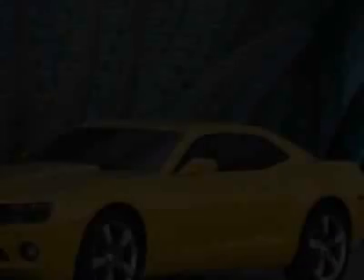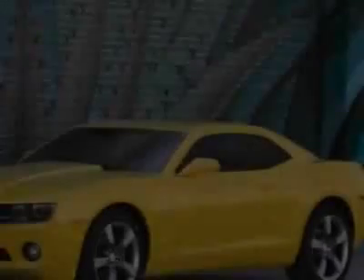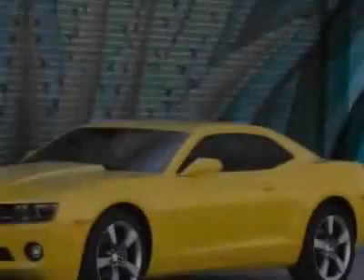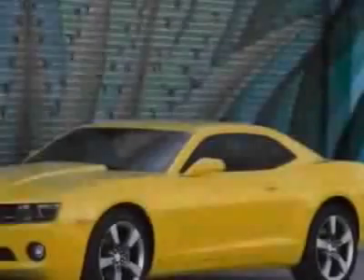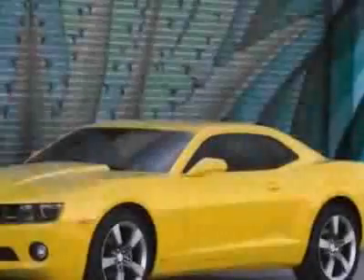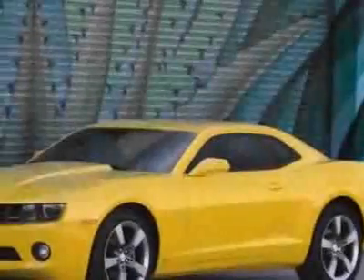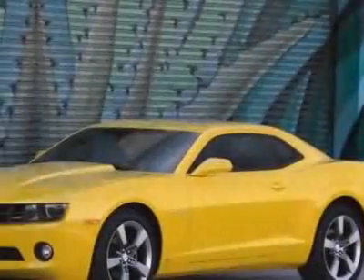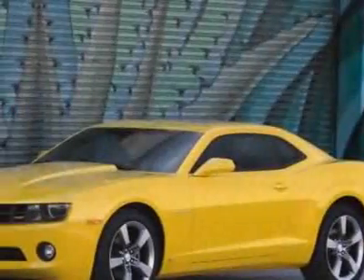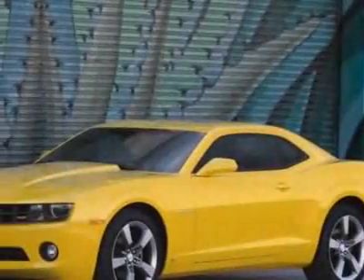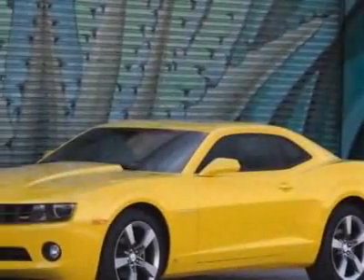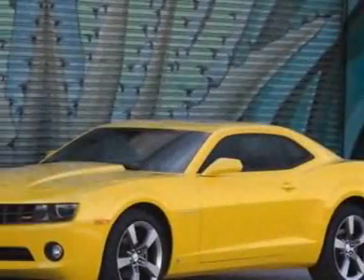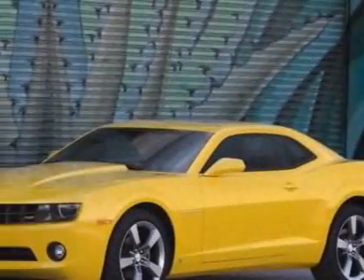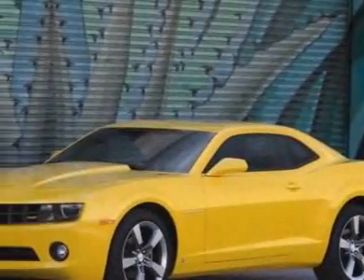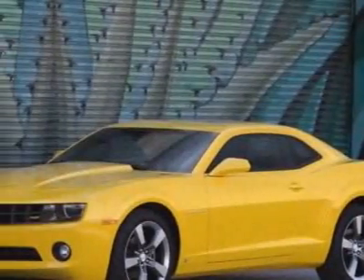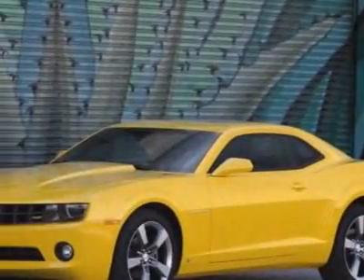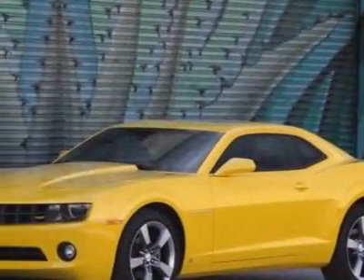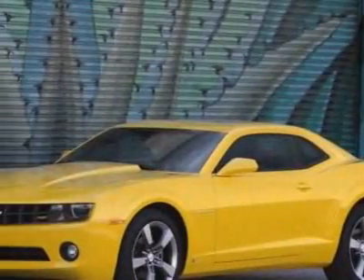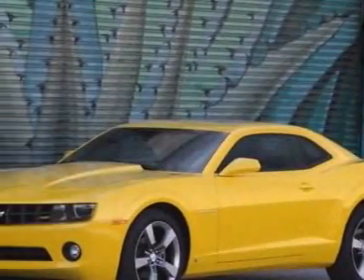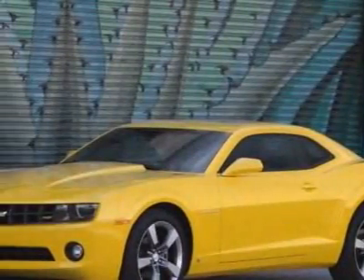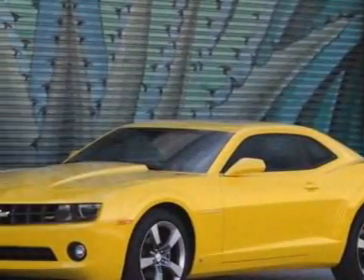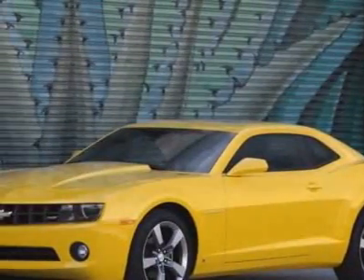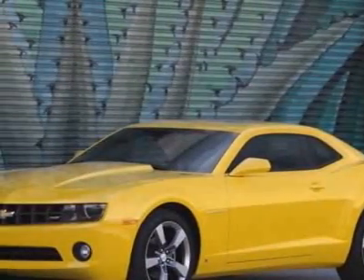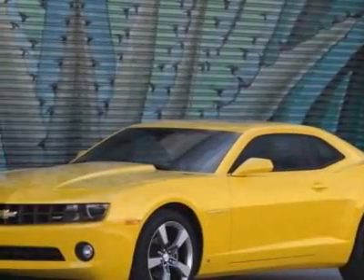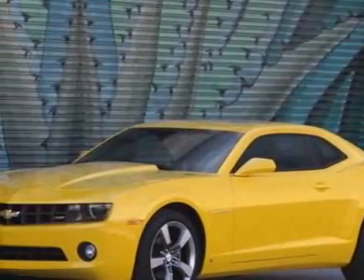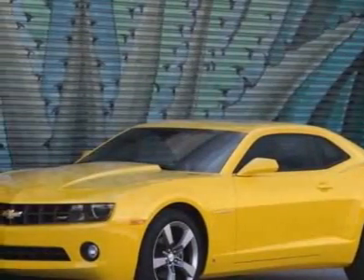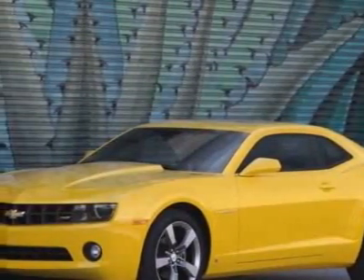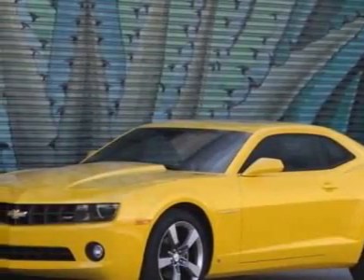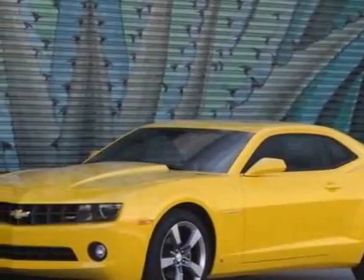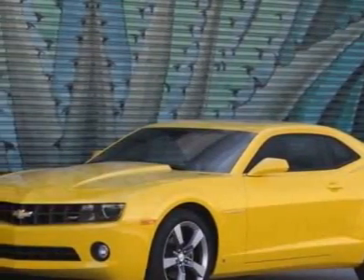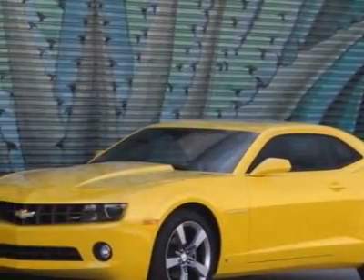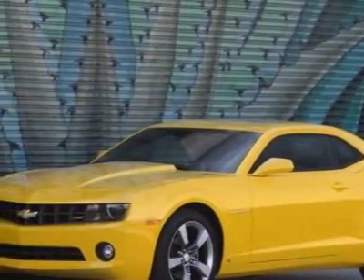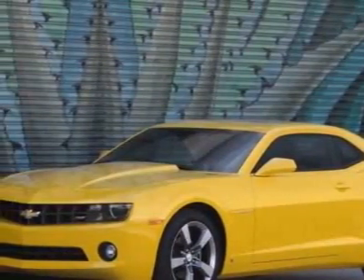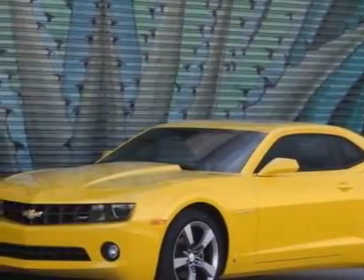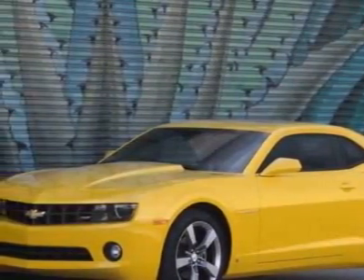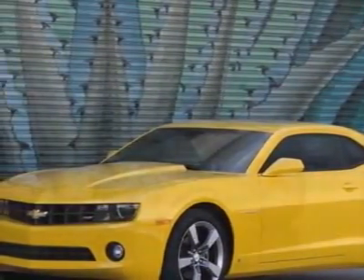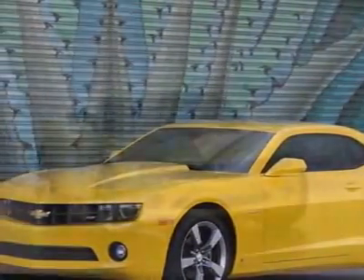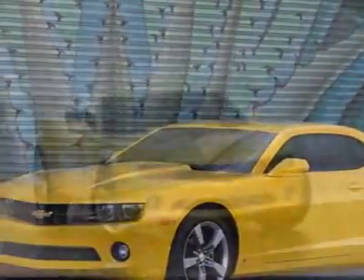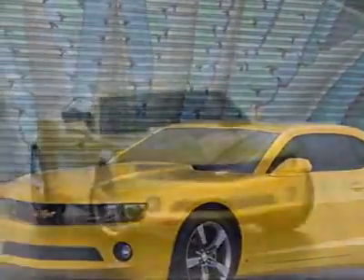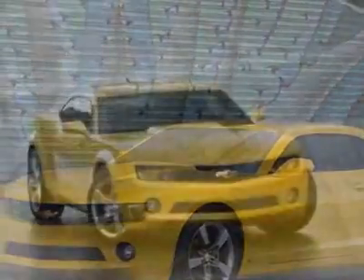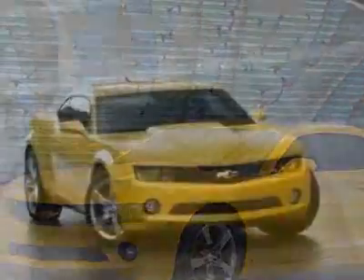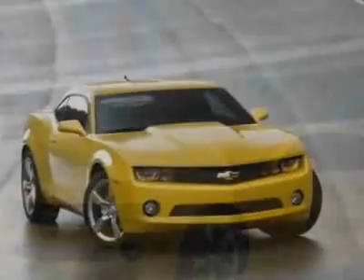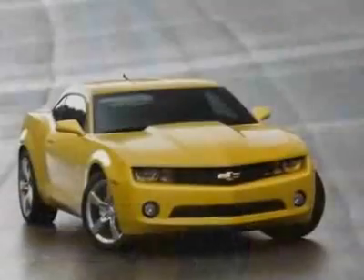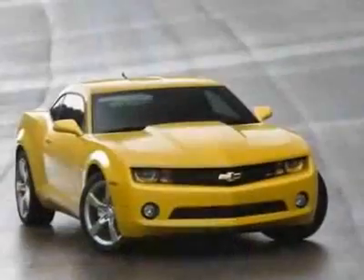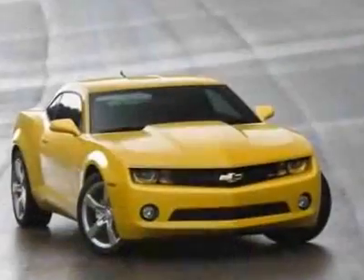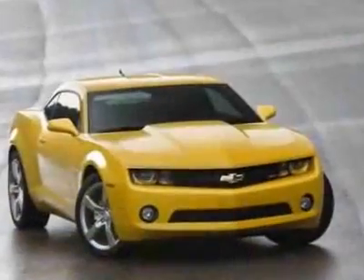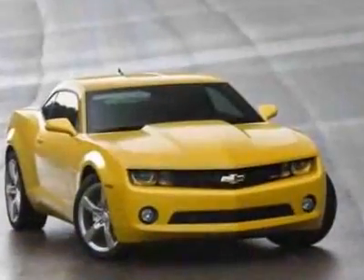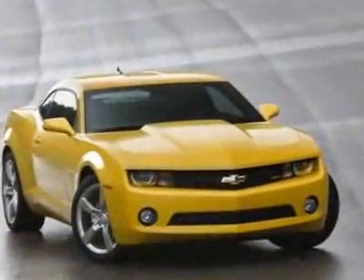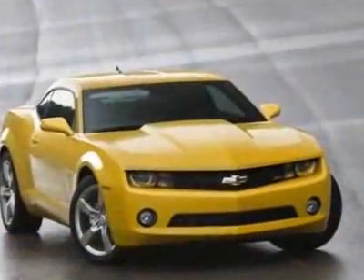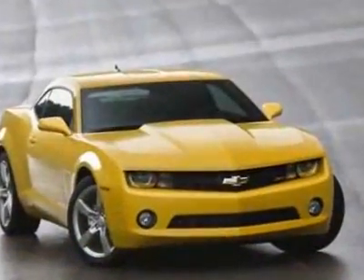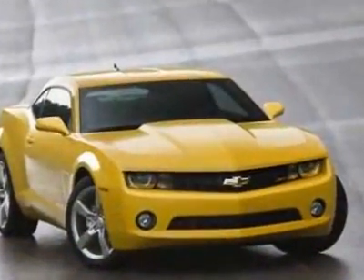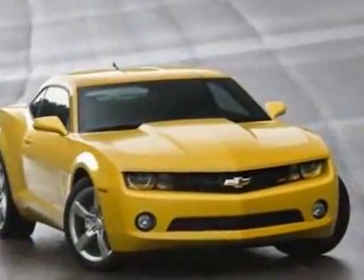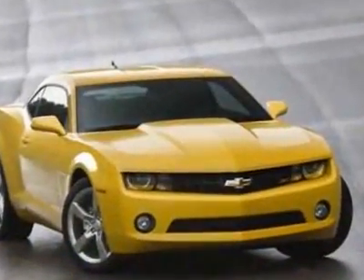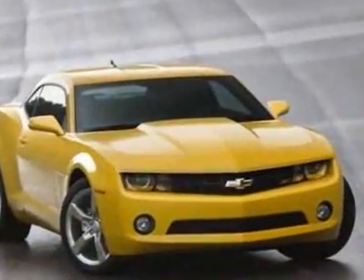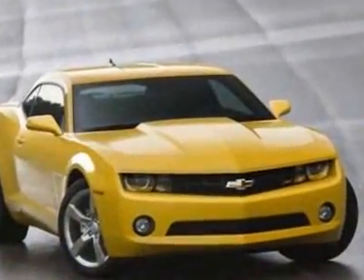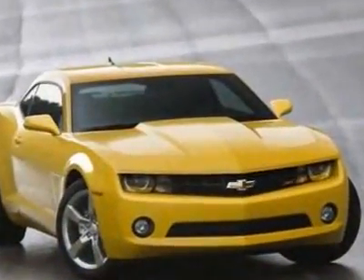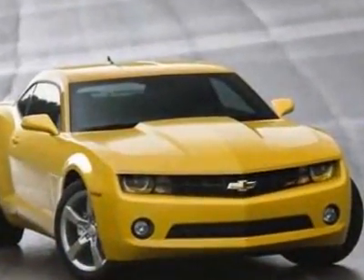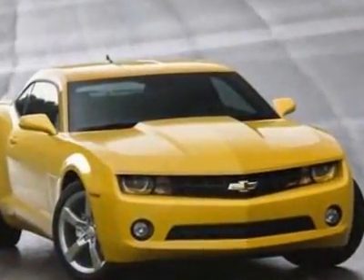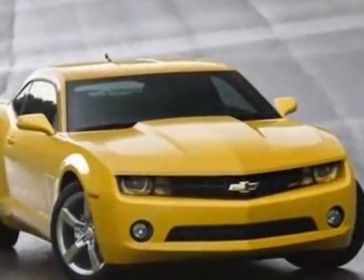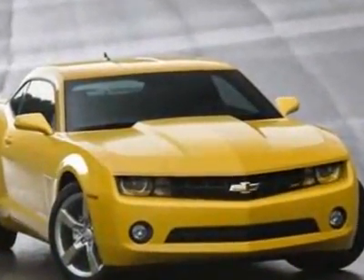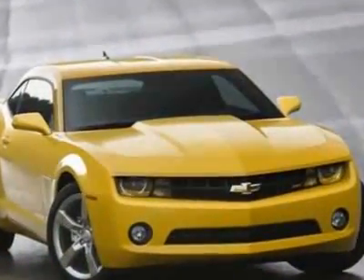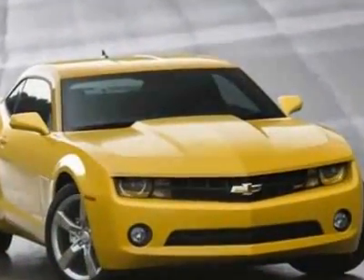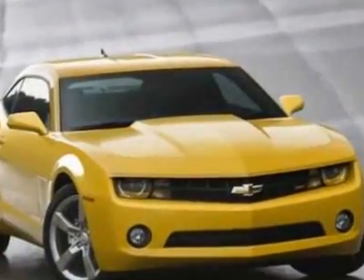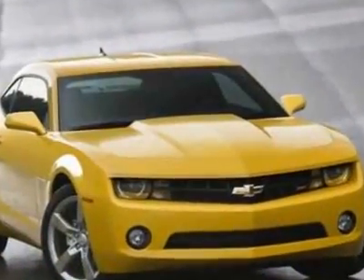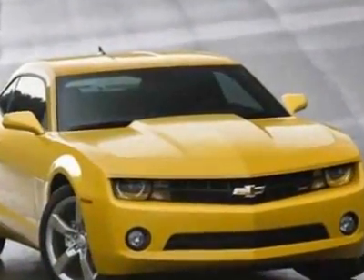Check out this new 2011 Chevrolet Camaro. For your protection, this vehicle has a full factory warranty.